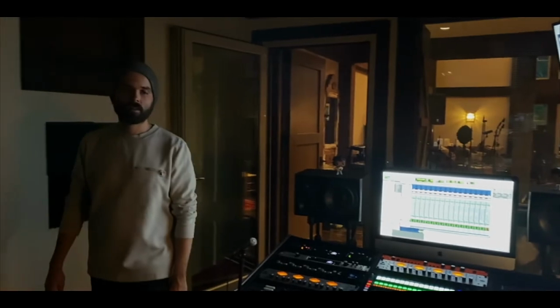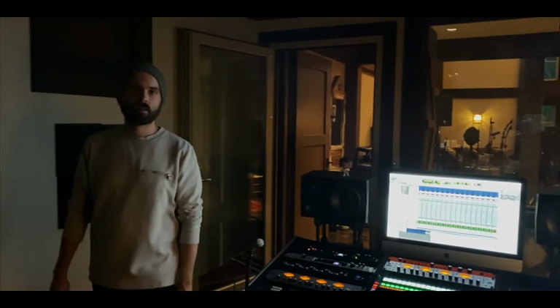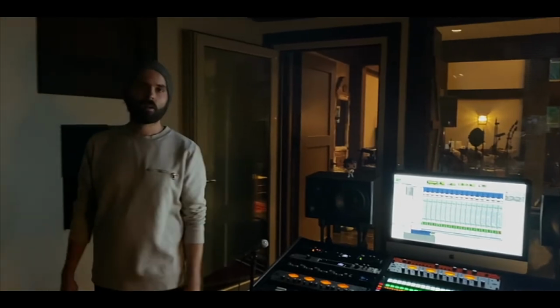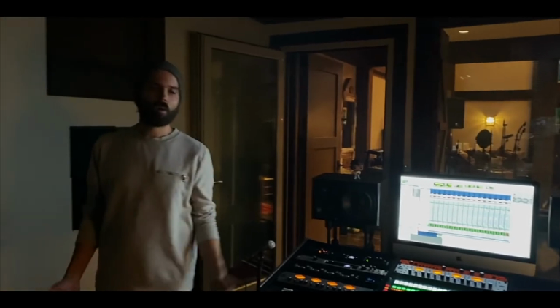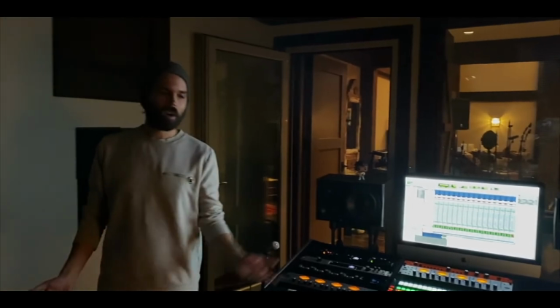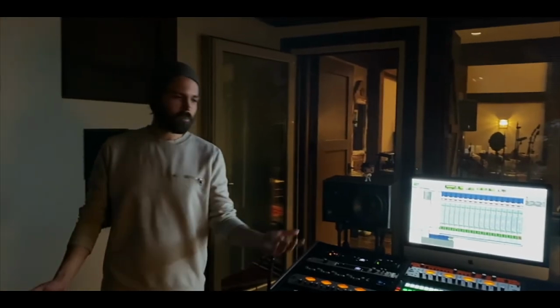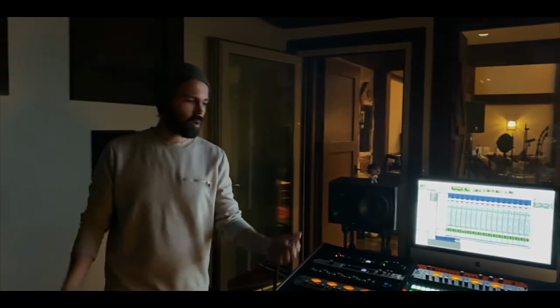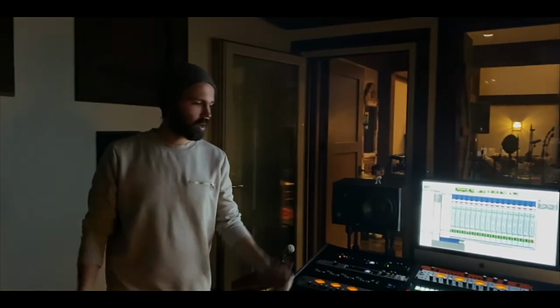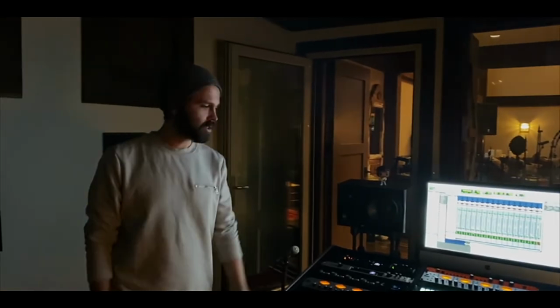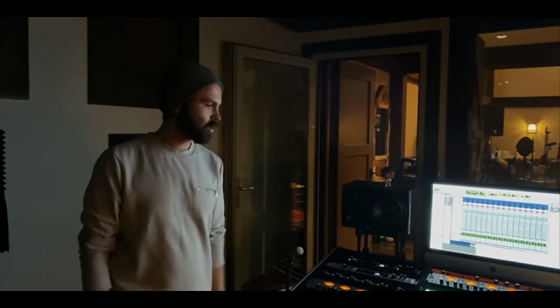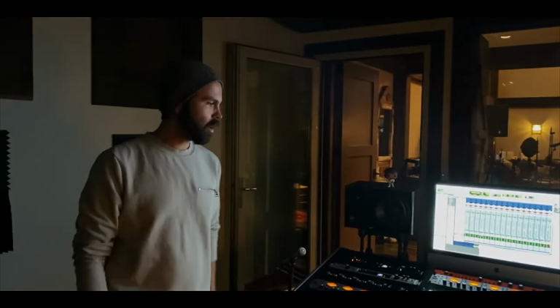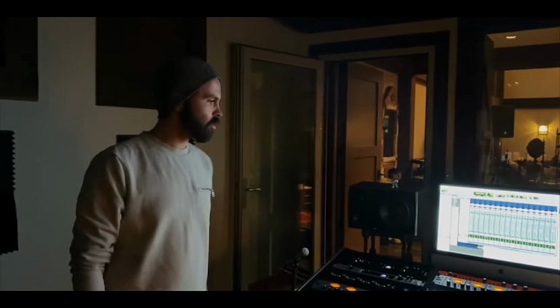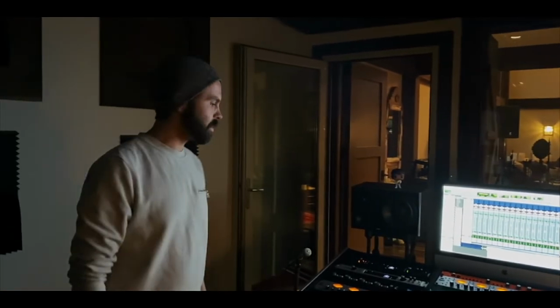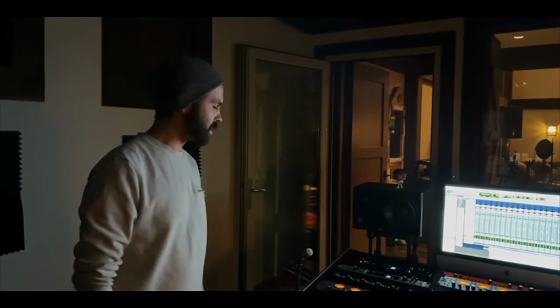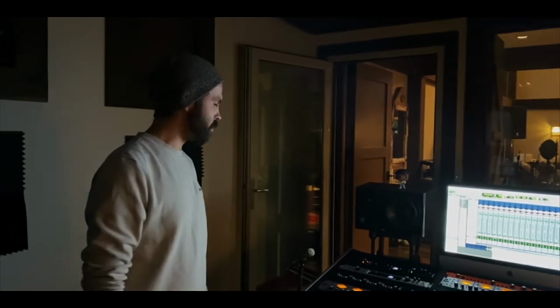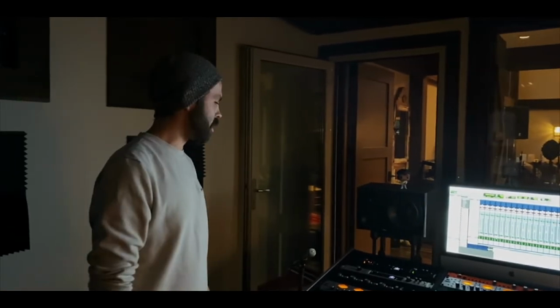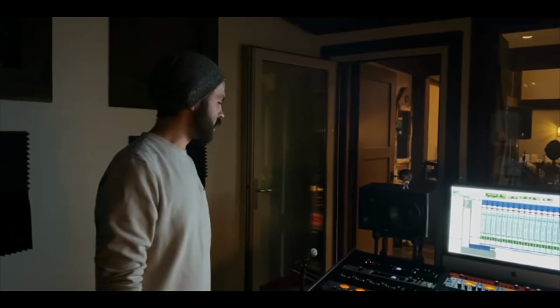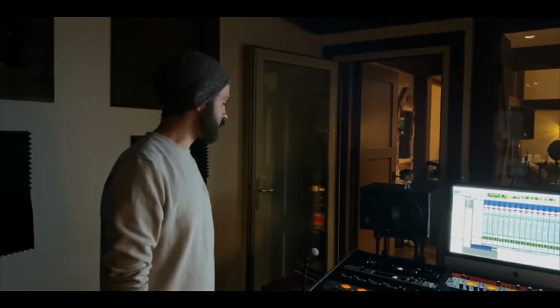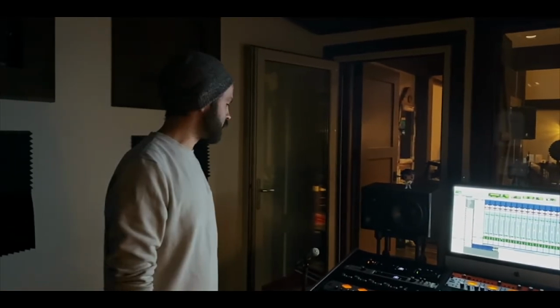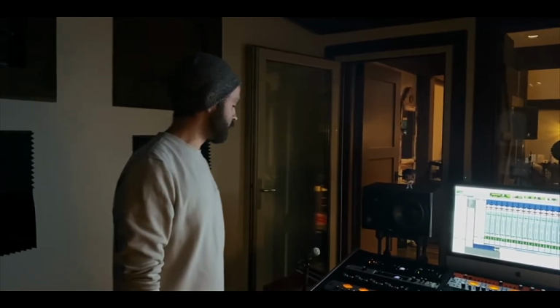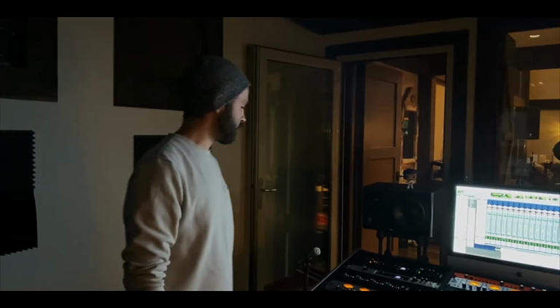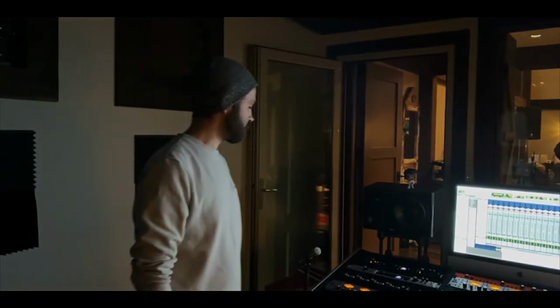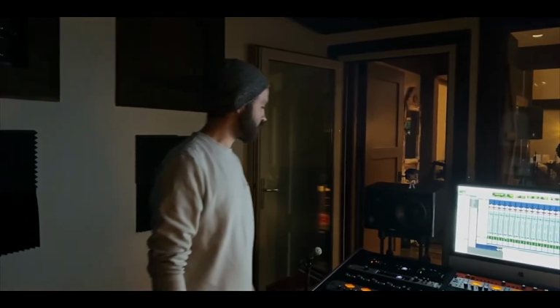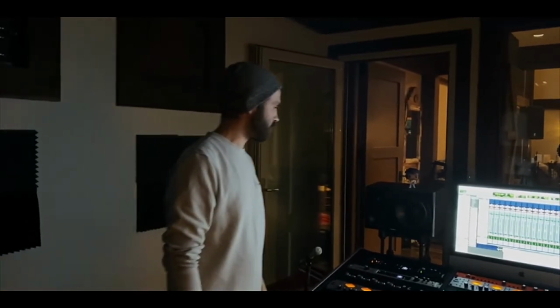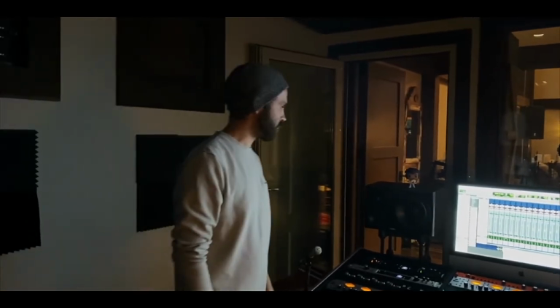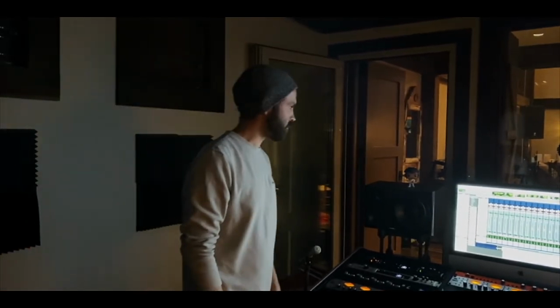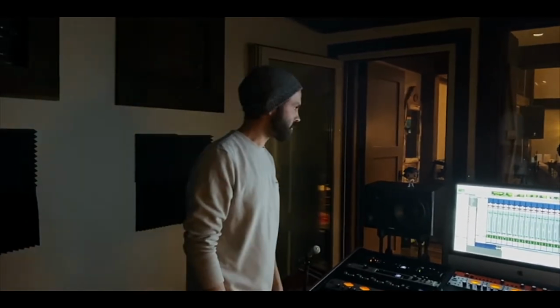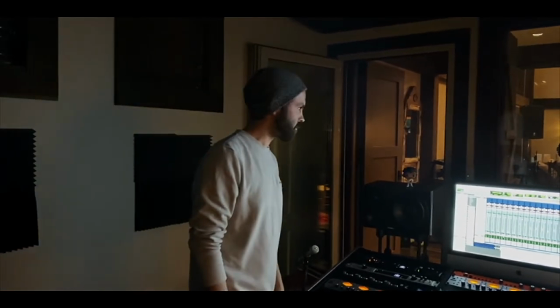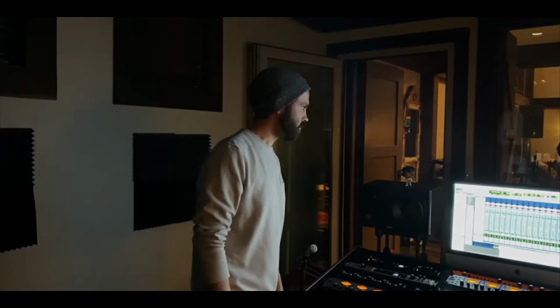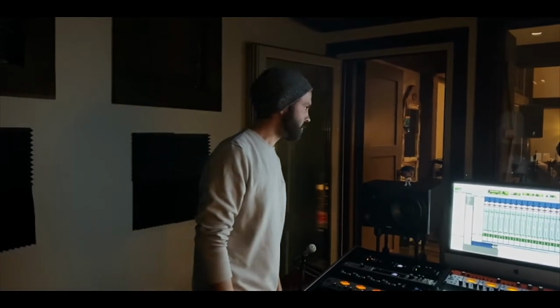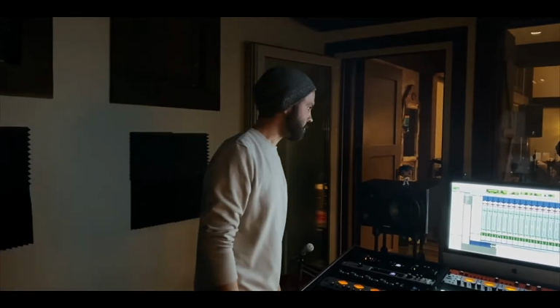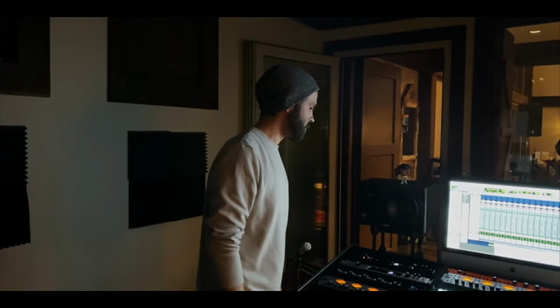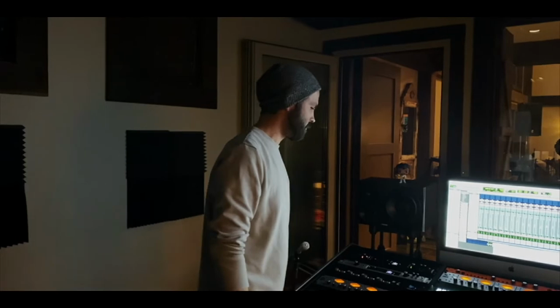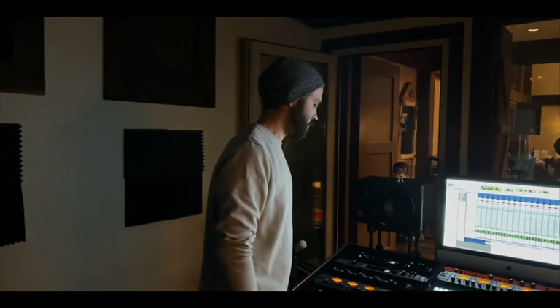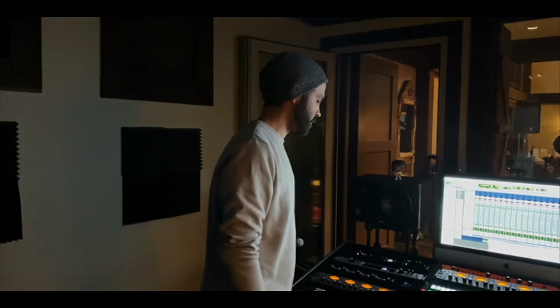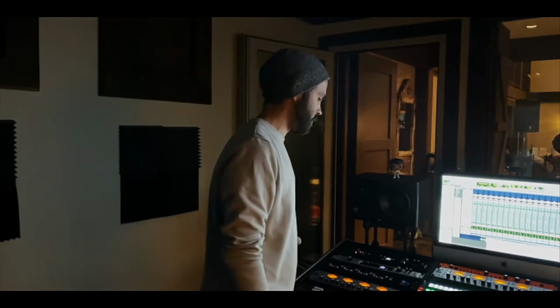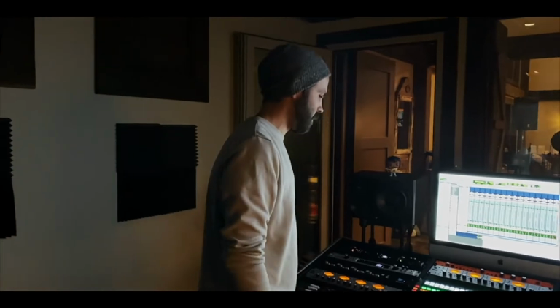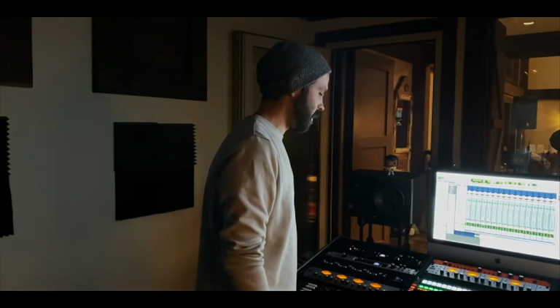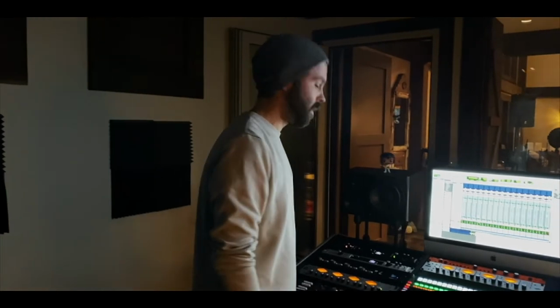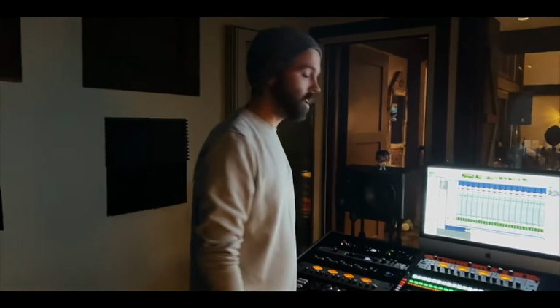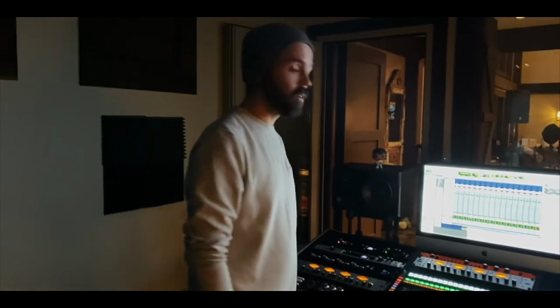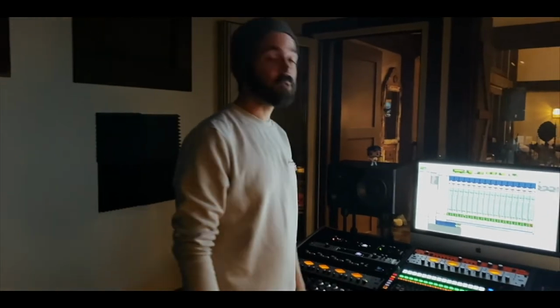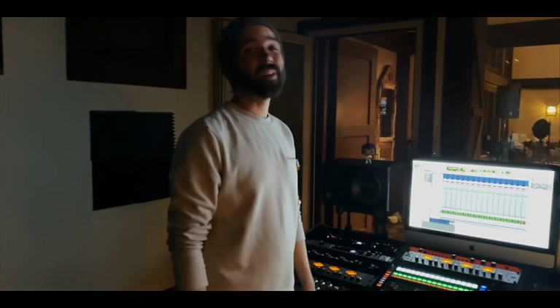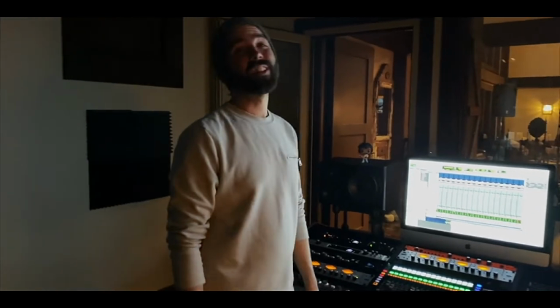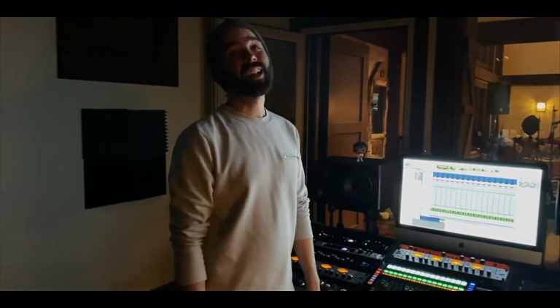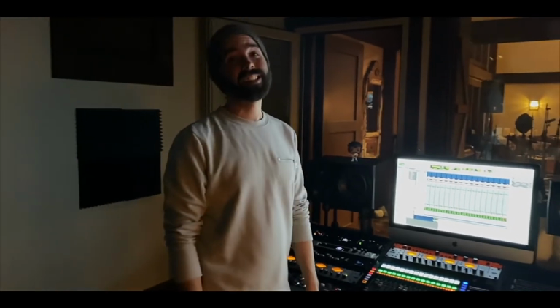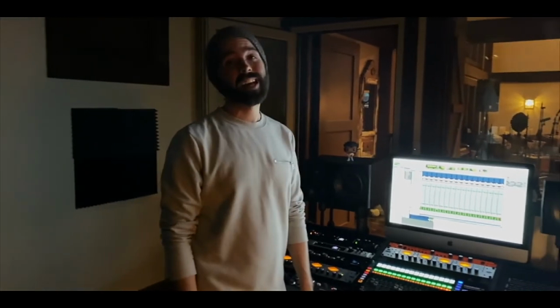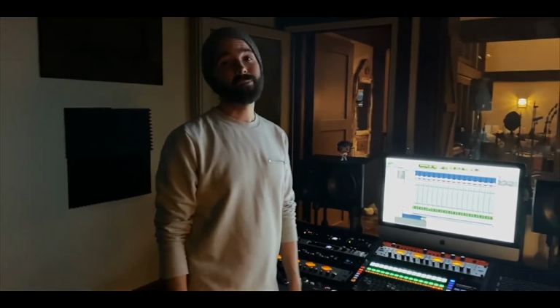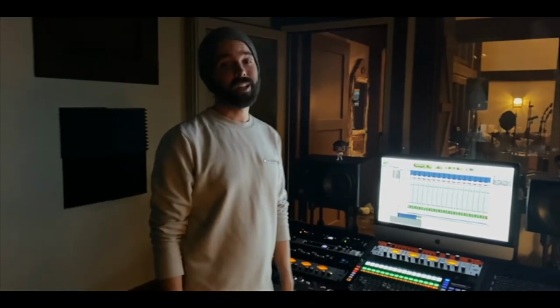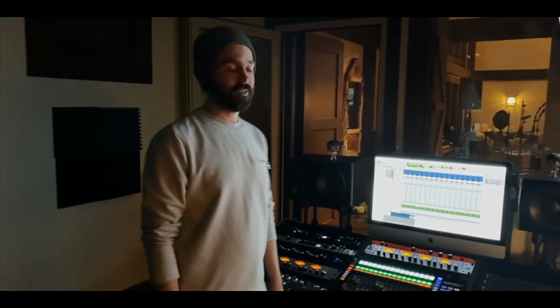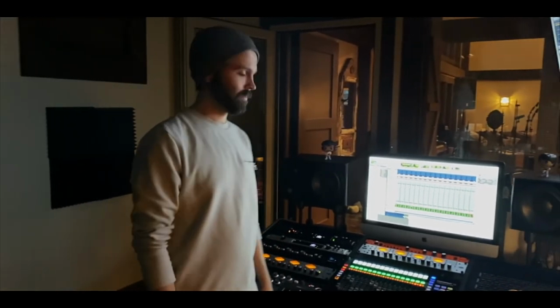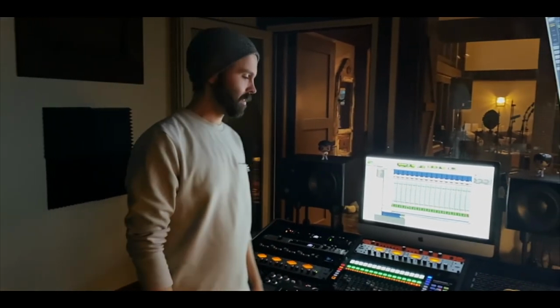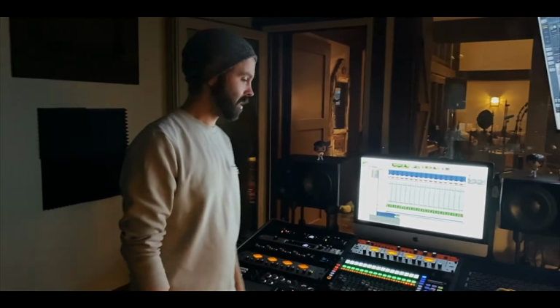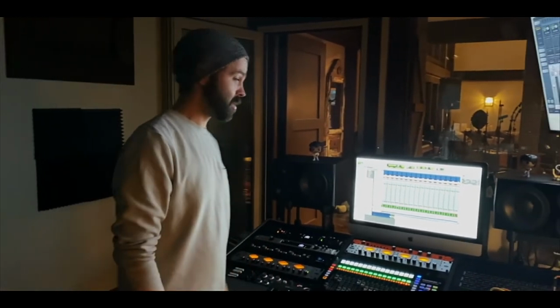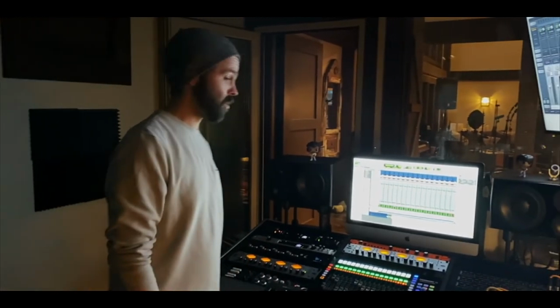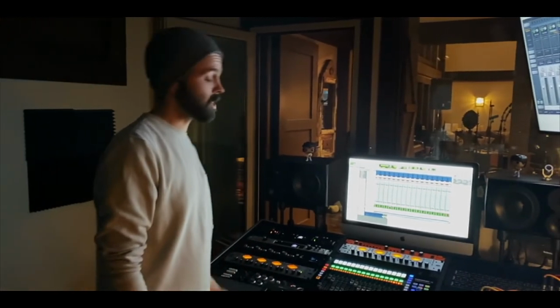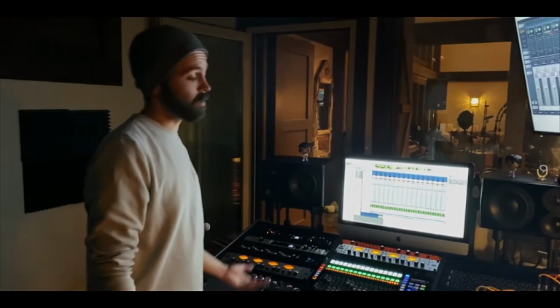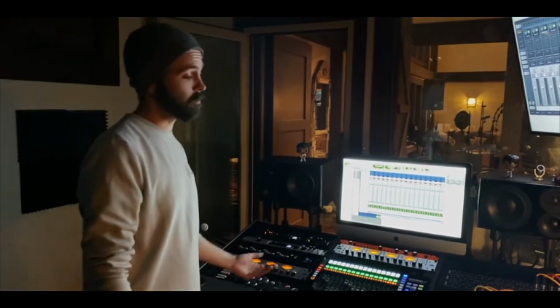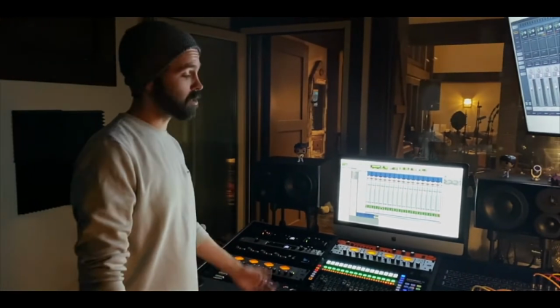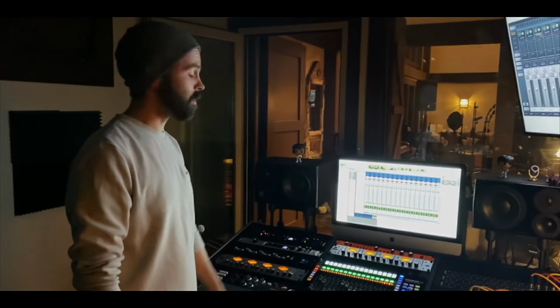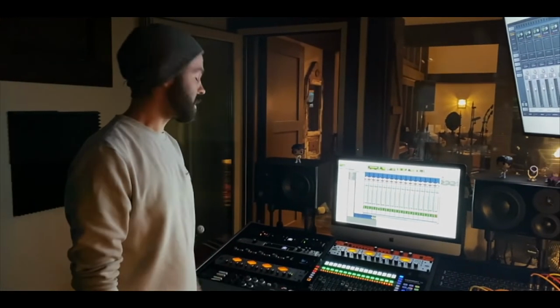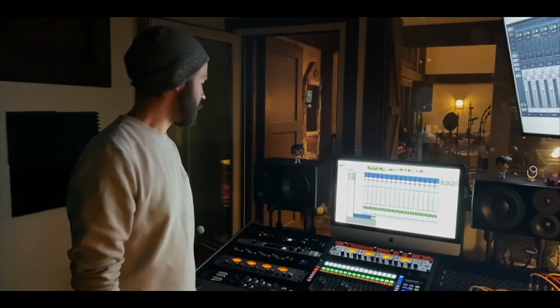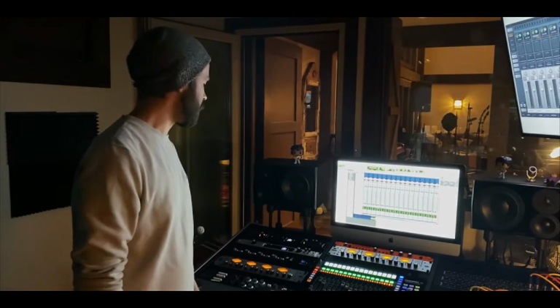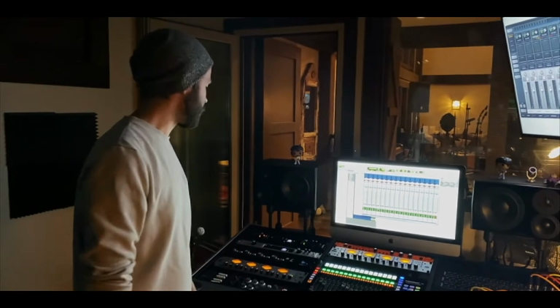Welcome to our control room at the Barnhouse. I spend a lot of time in here — that's where I spend most of my time actually.